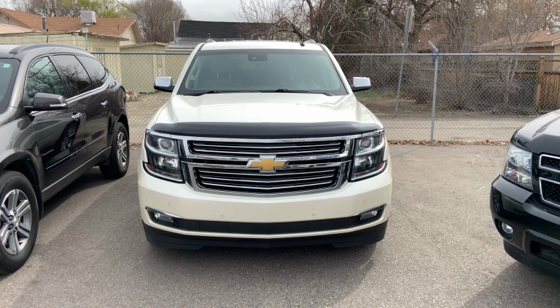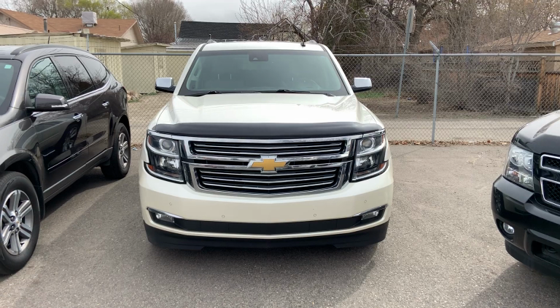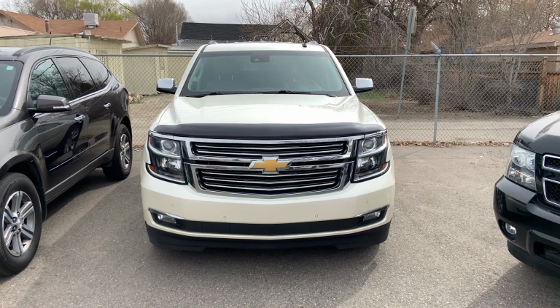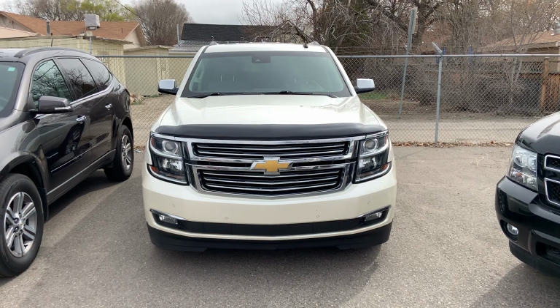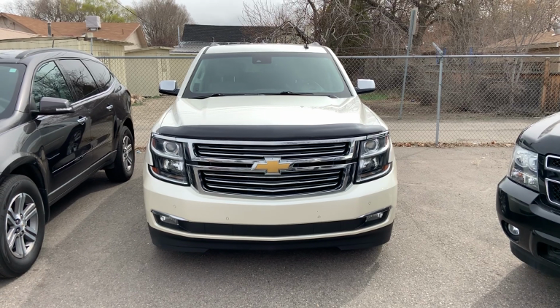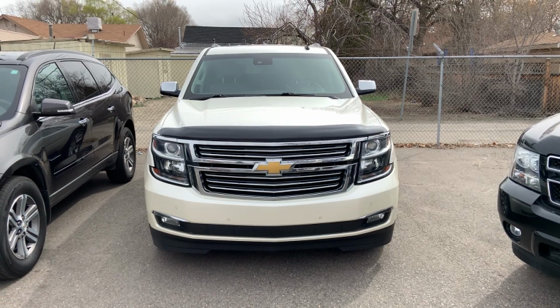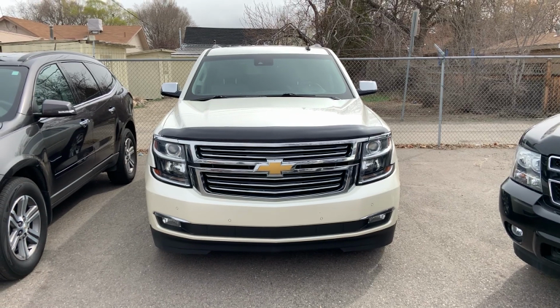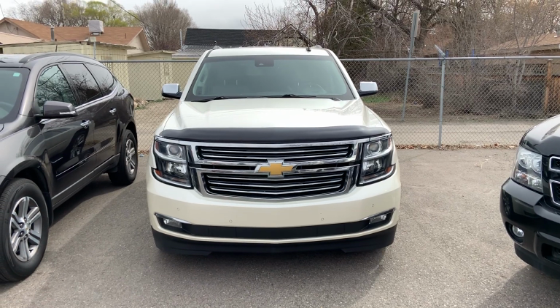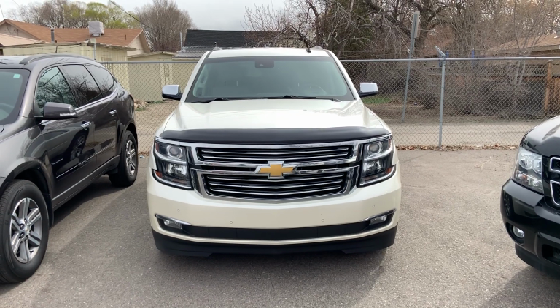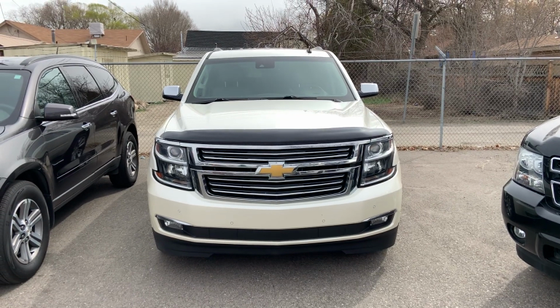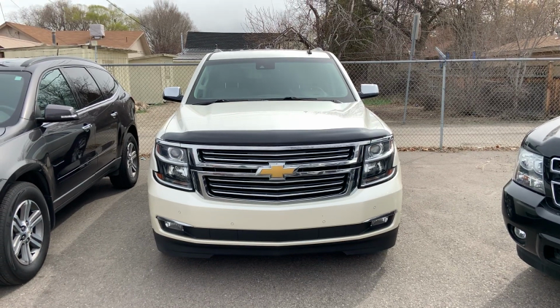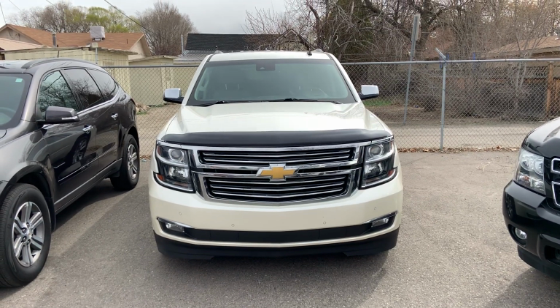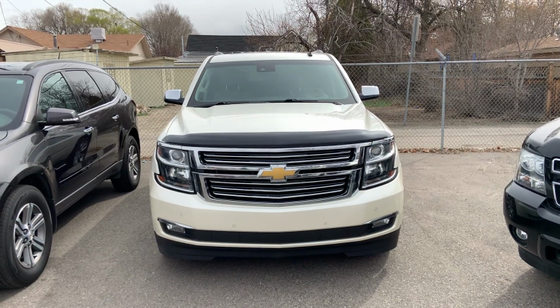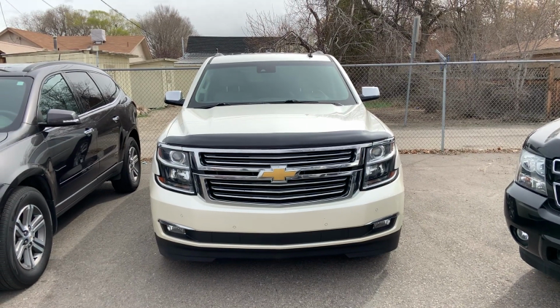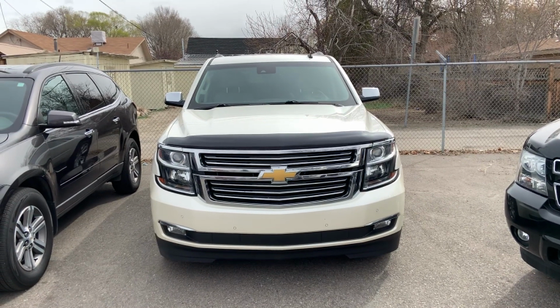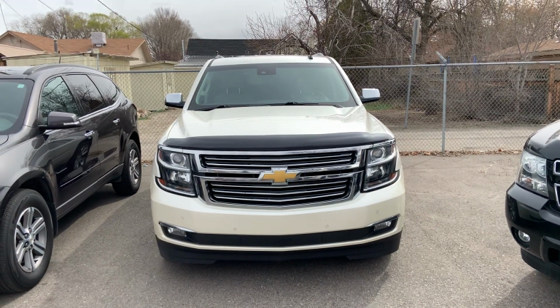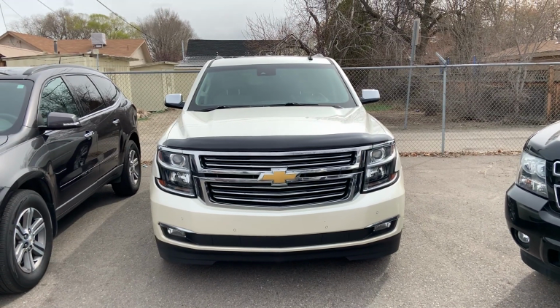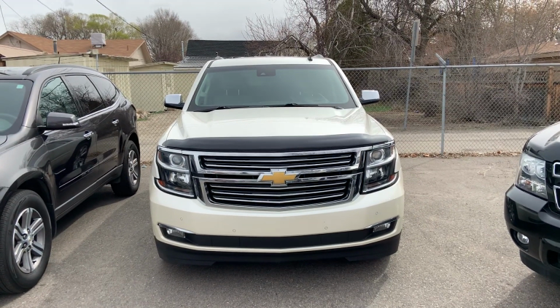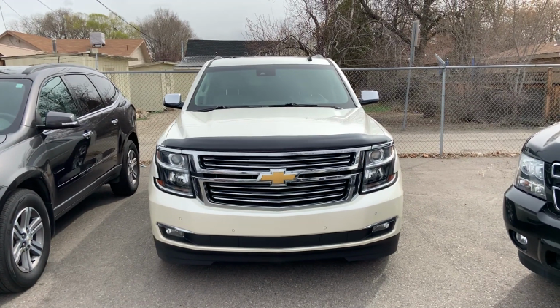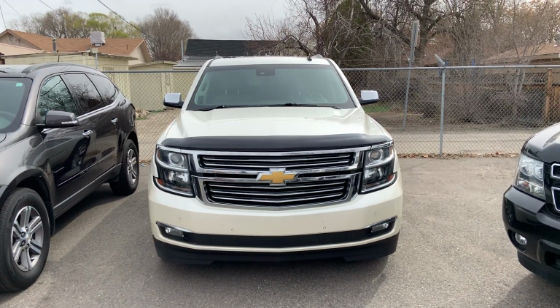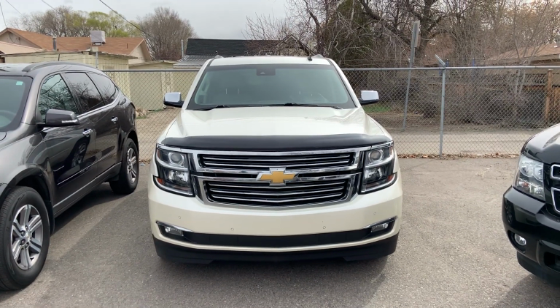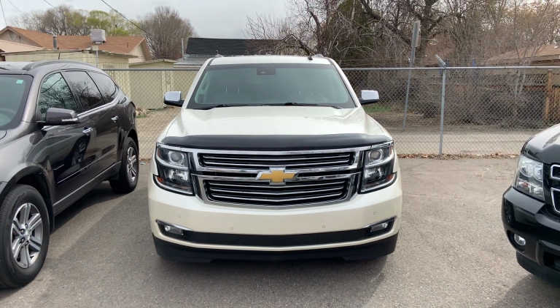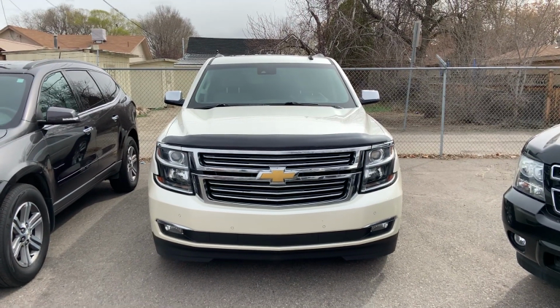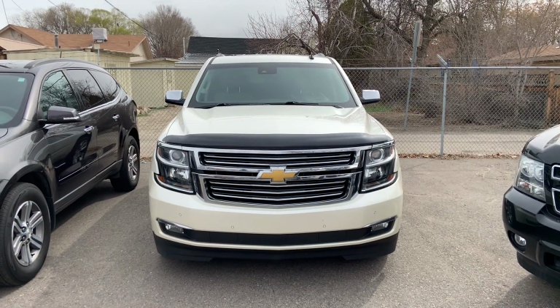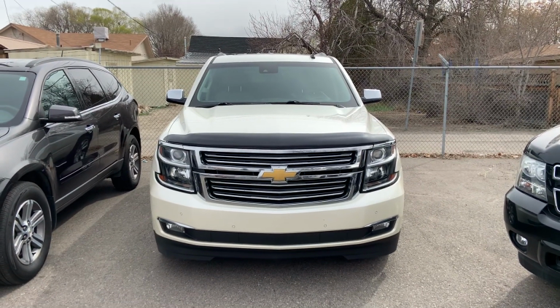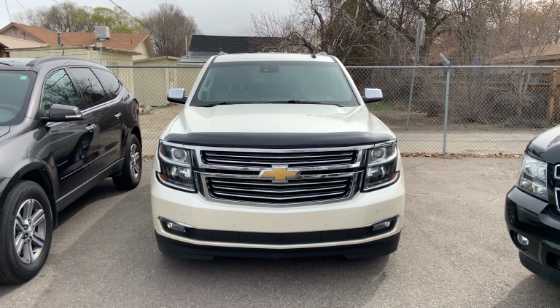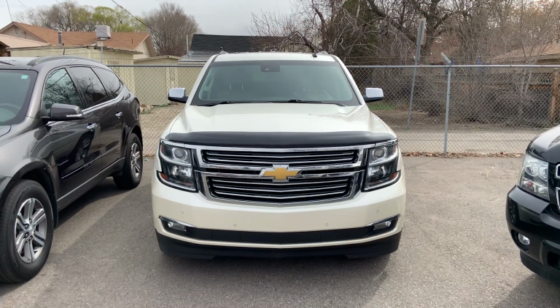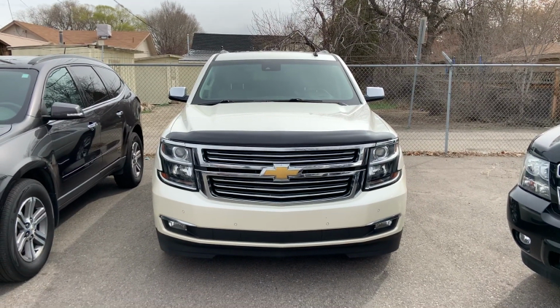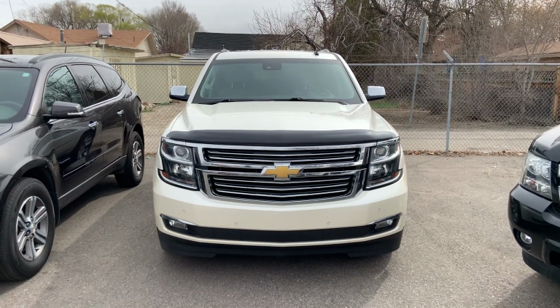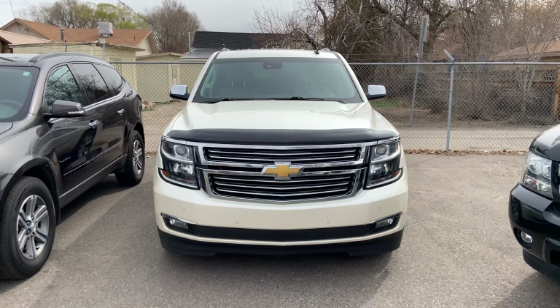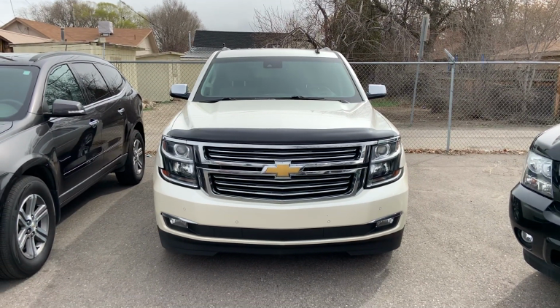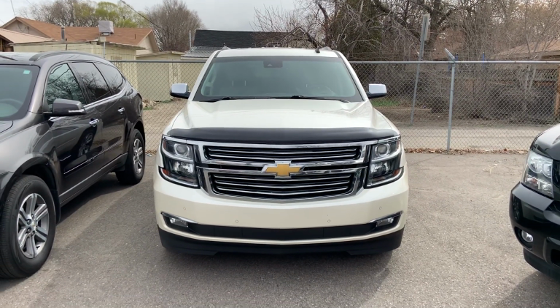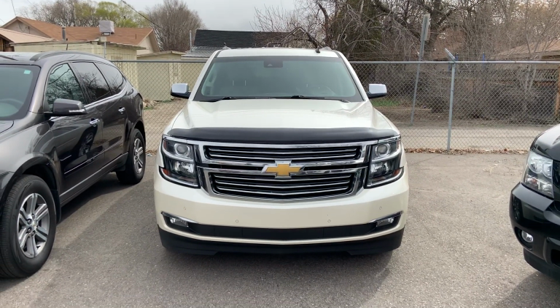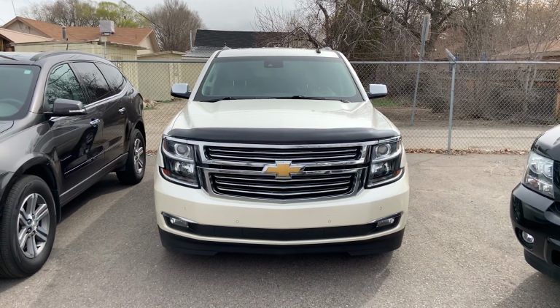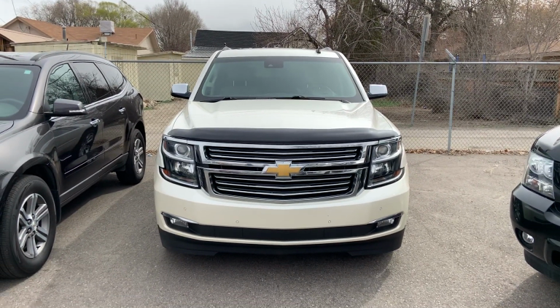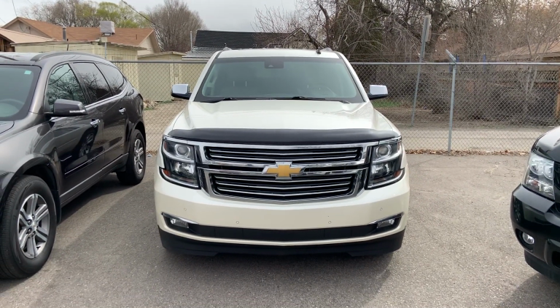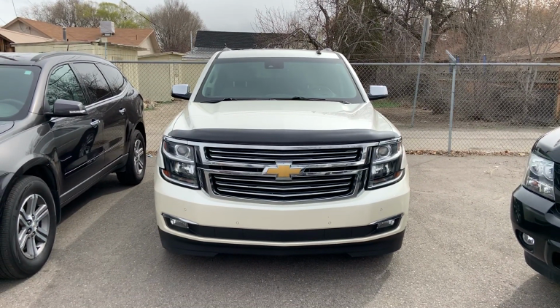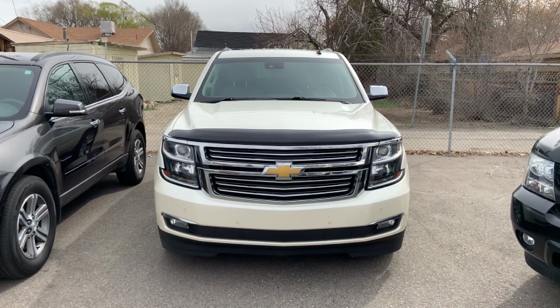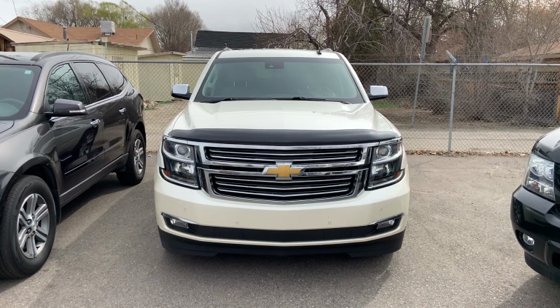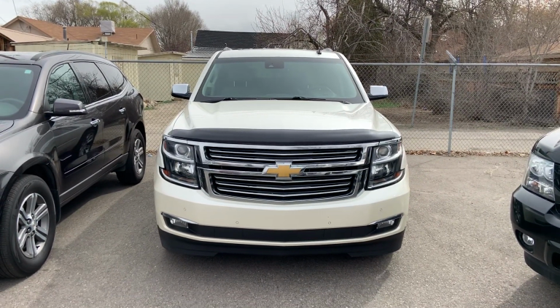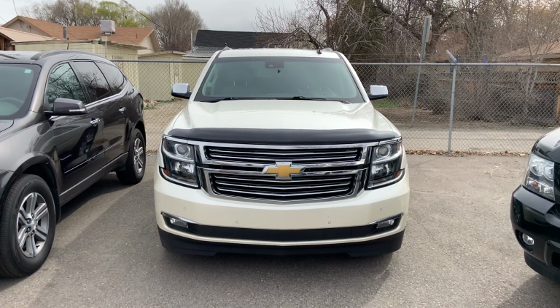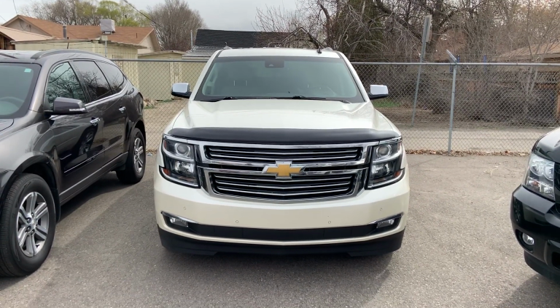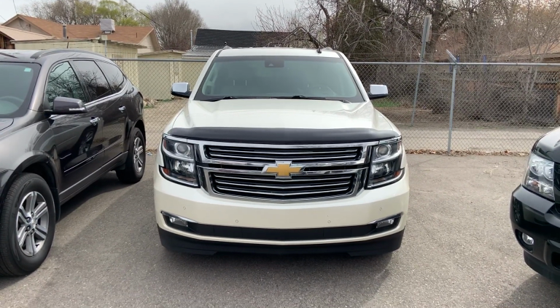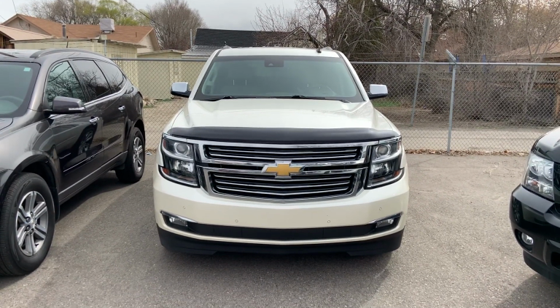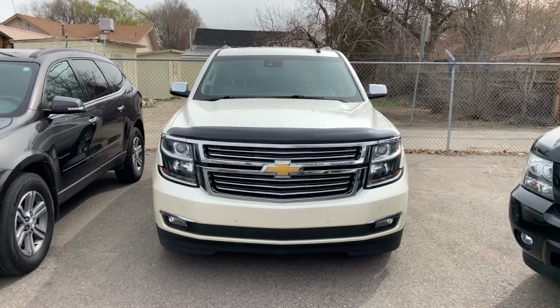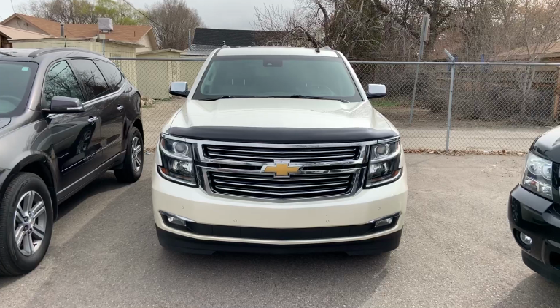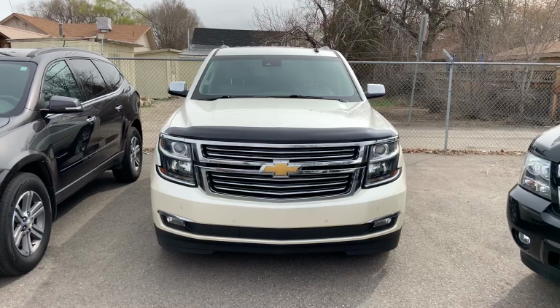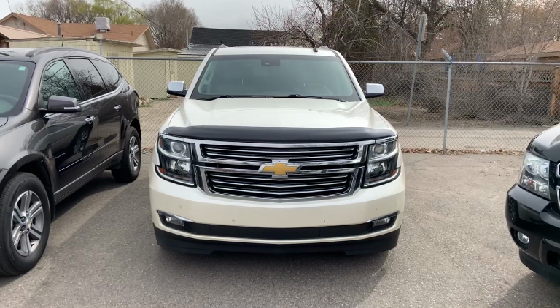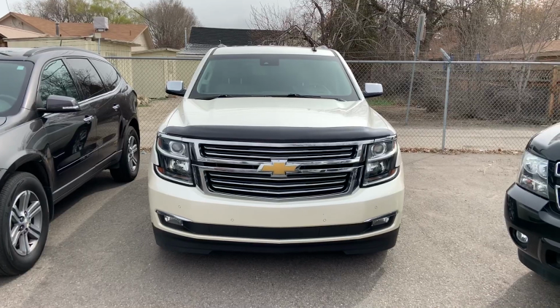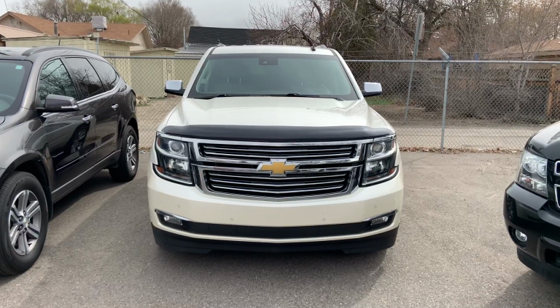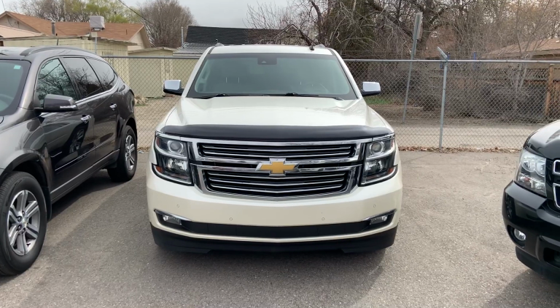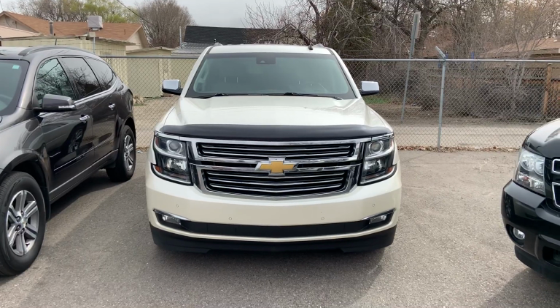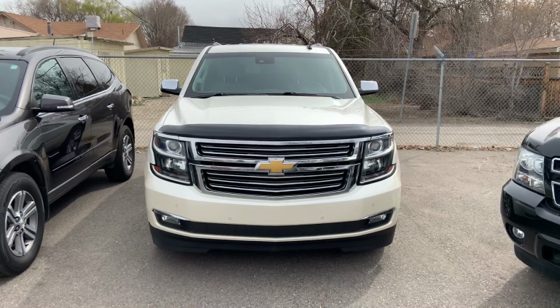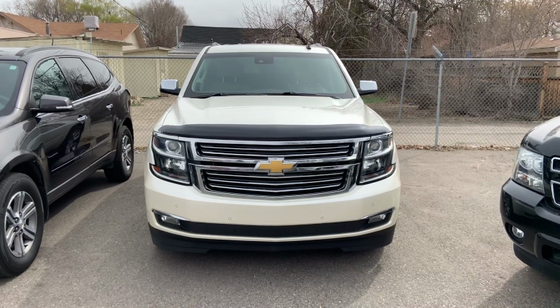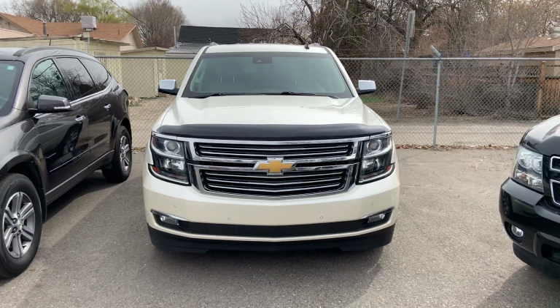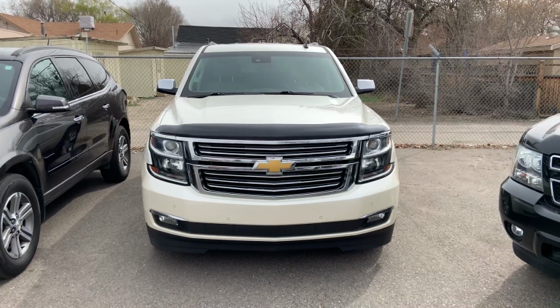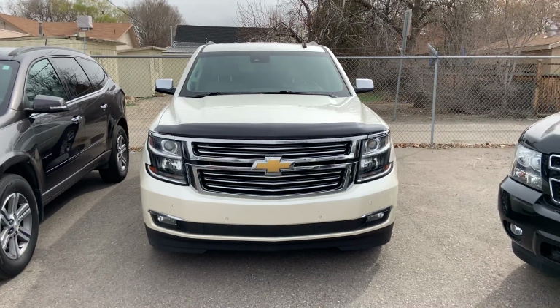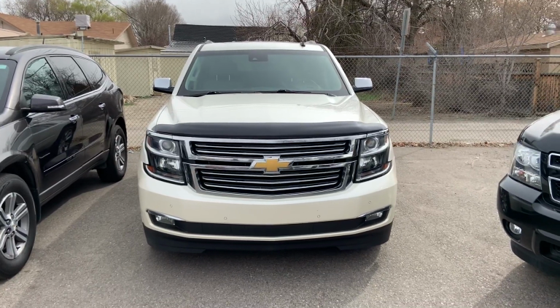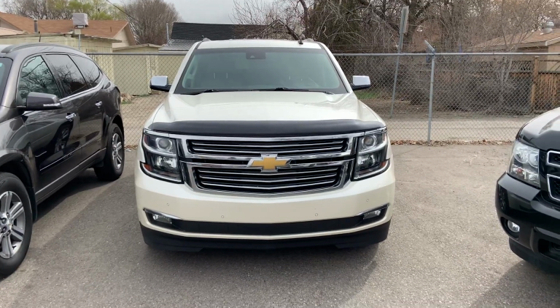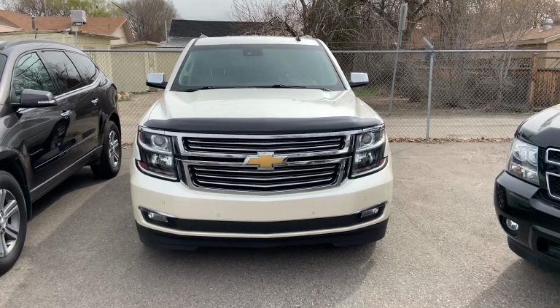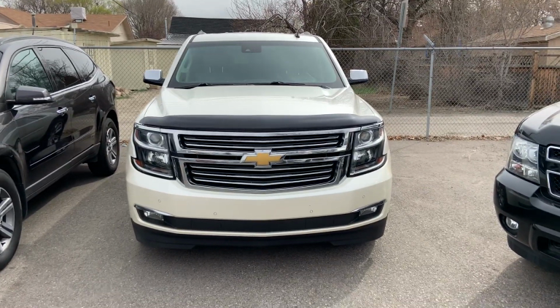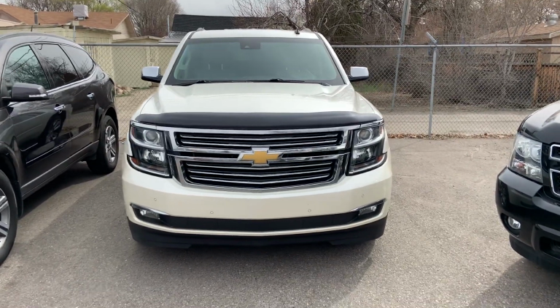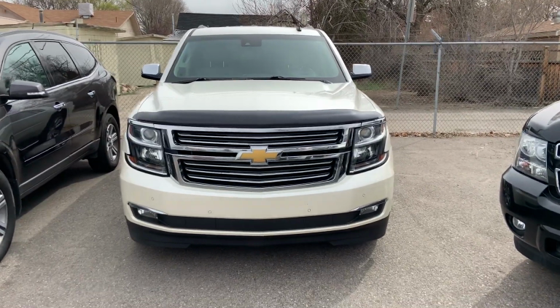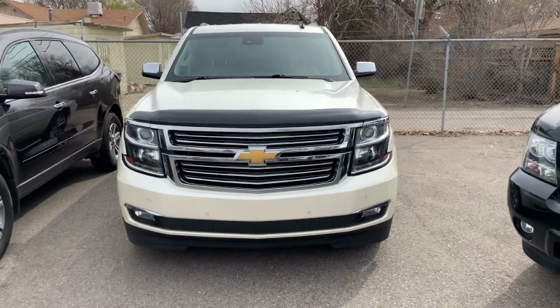Hi everybody, this is Zay from Hellman Chevrolet at 900 Main Street here in Delta, Colorado, just showing you this 2015 Chevy Tahoe.